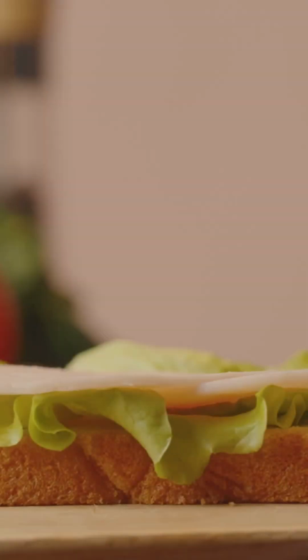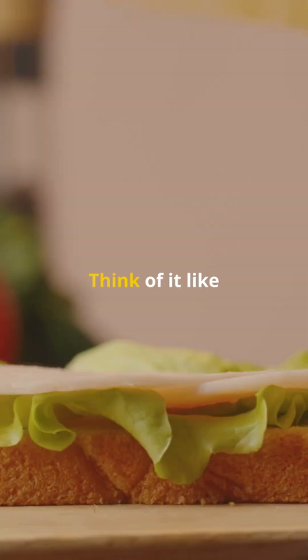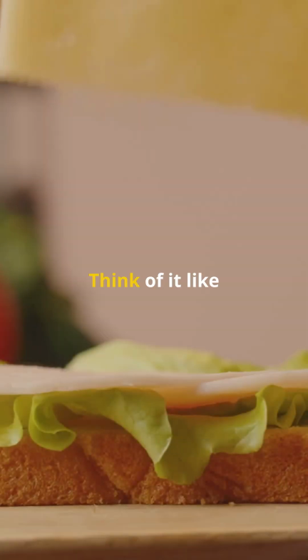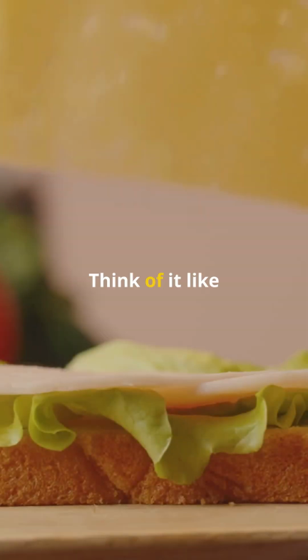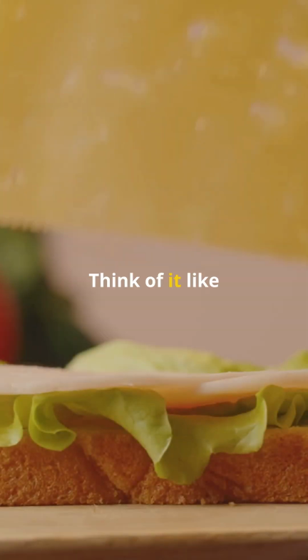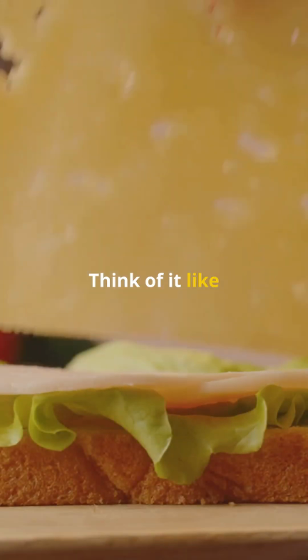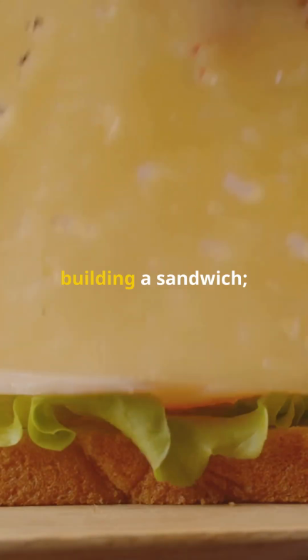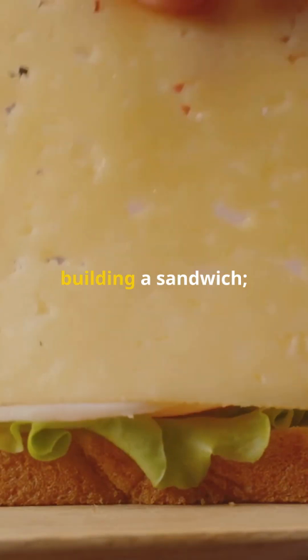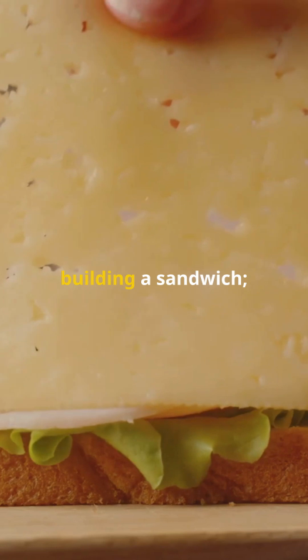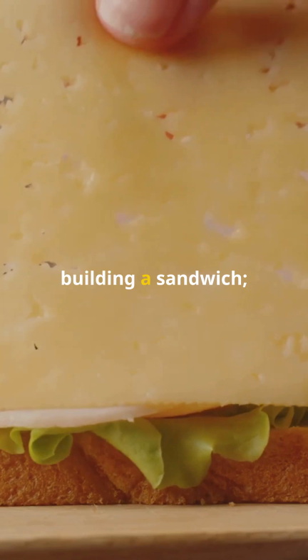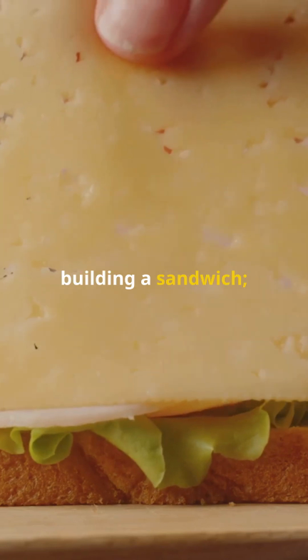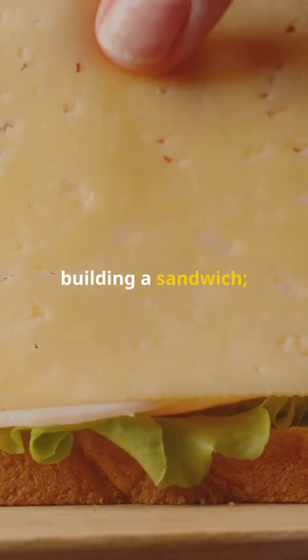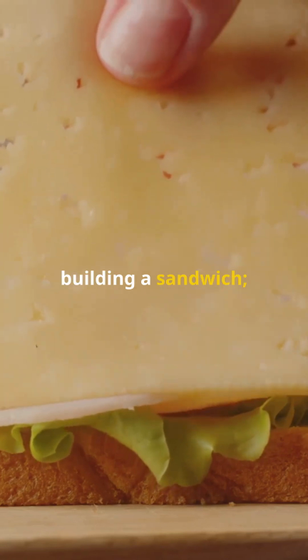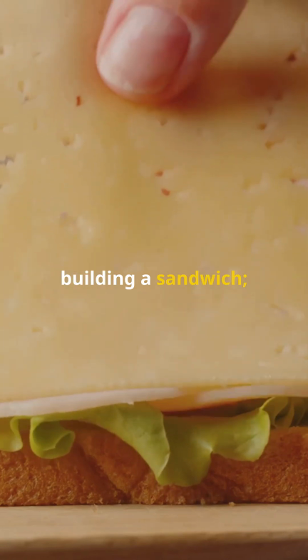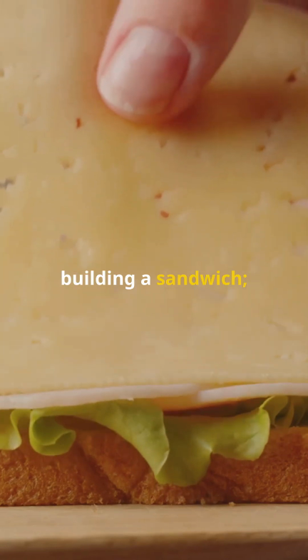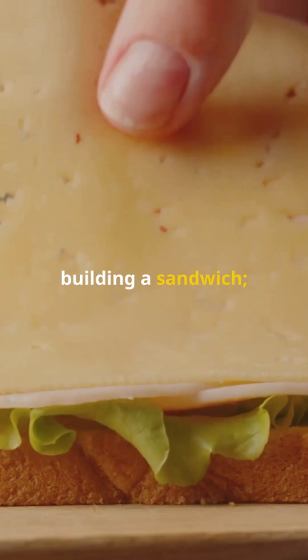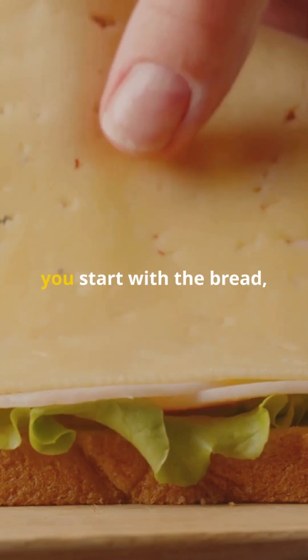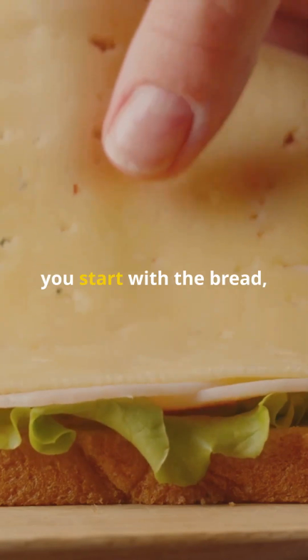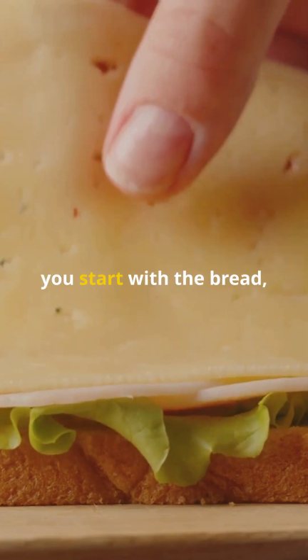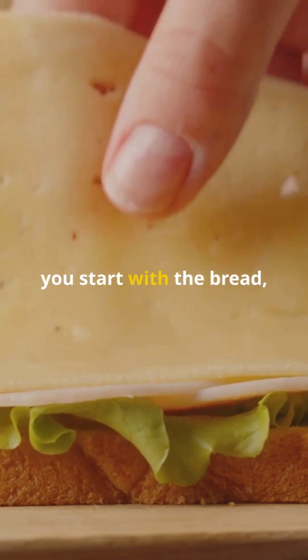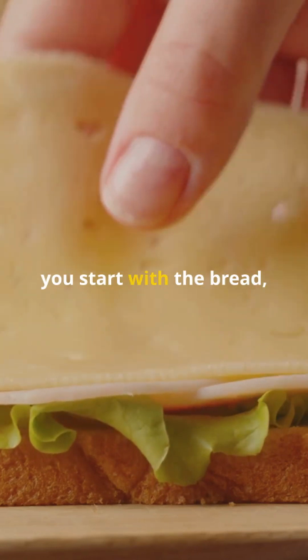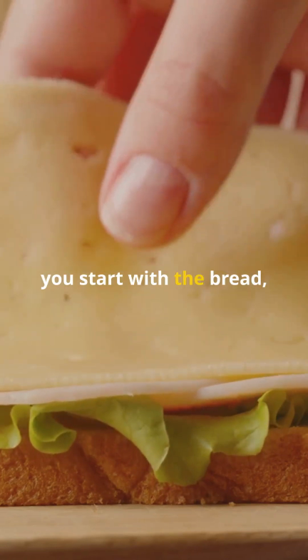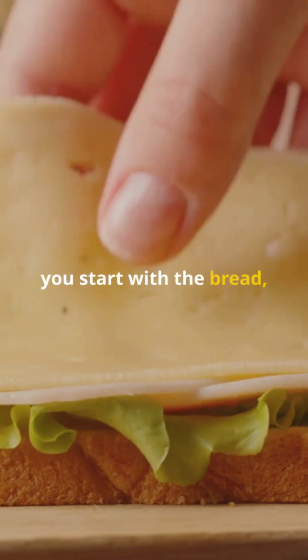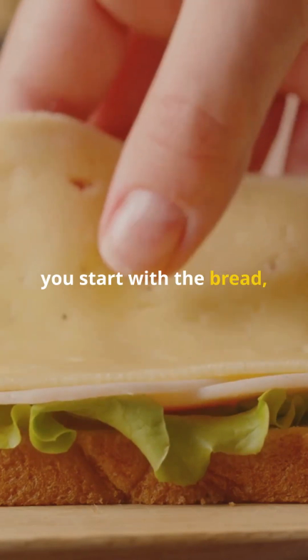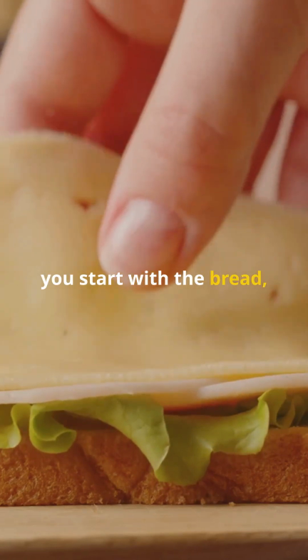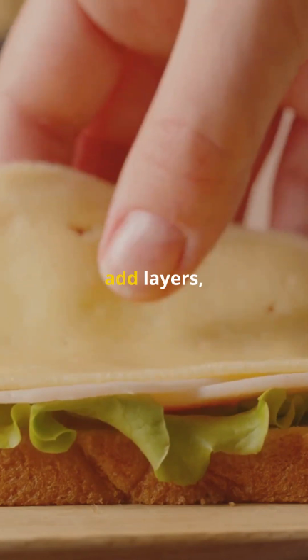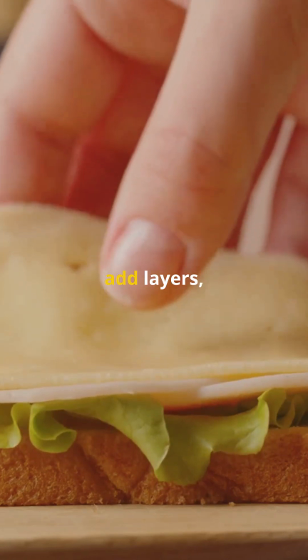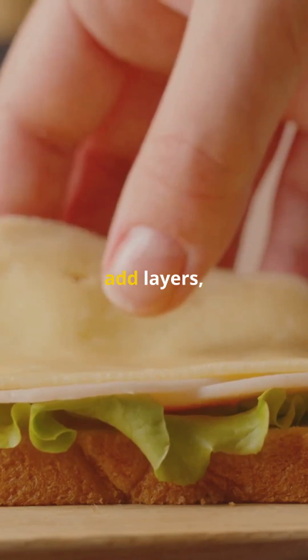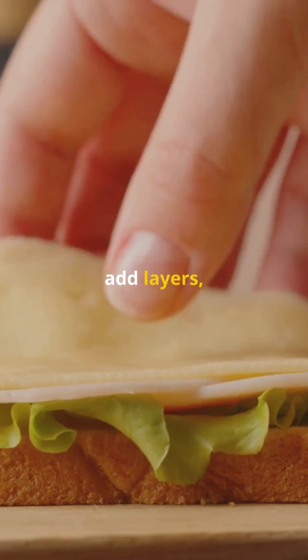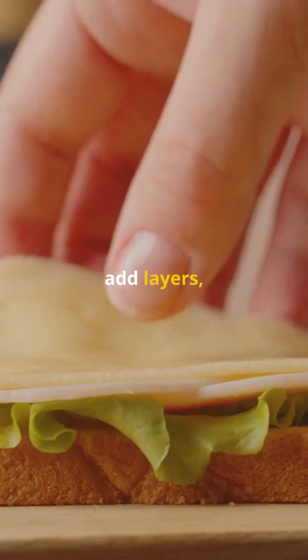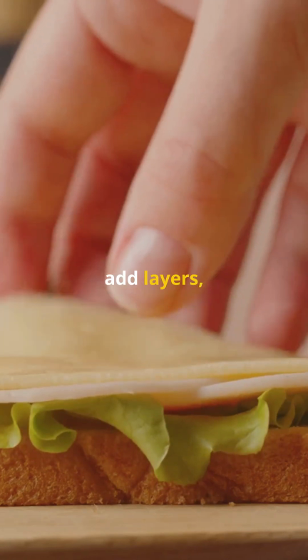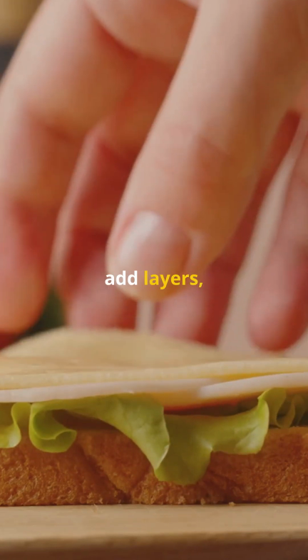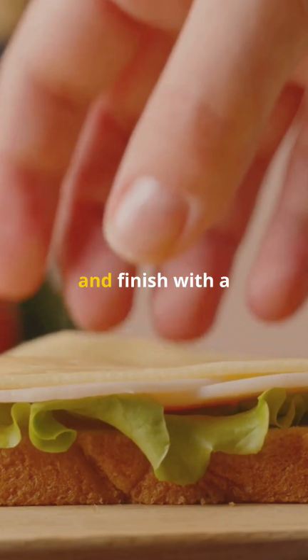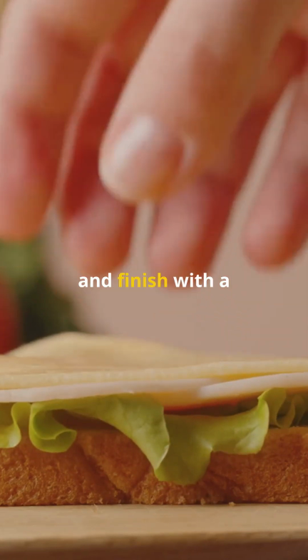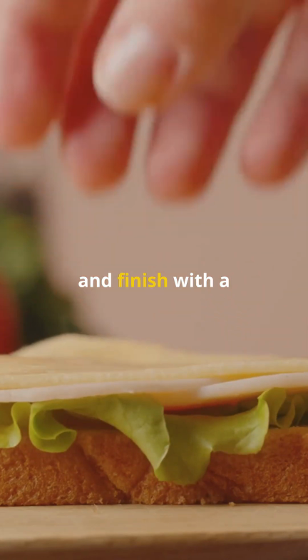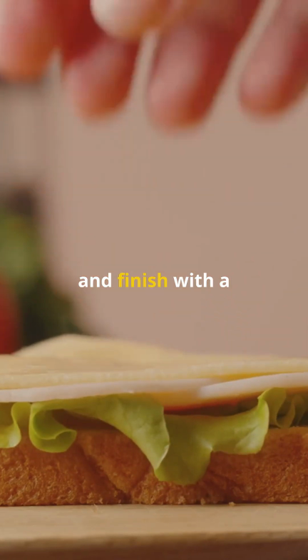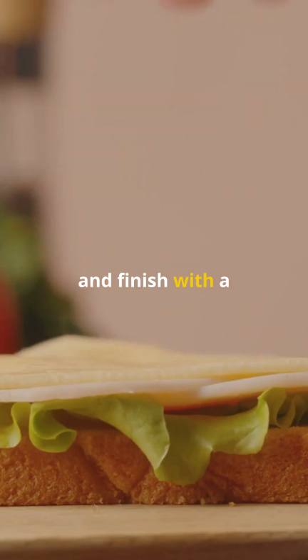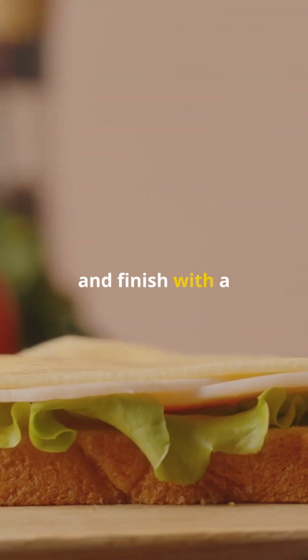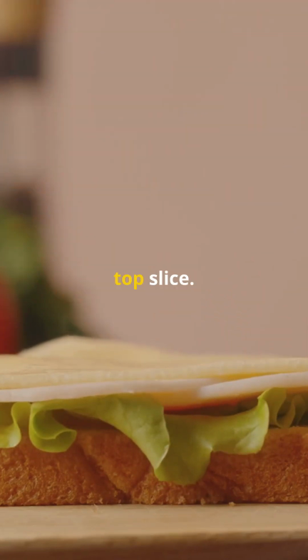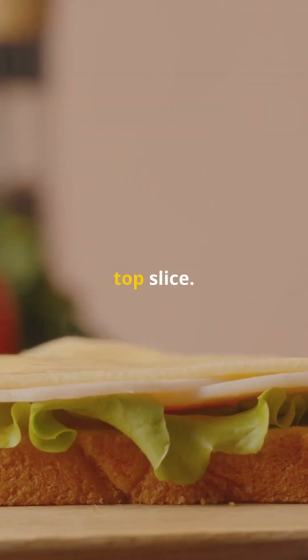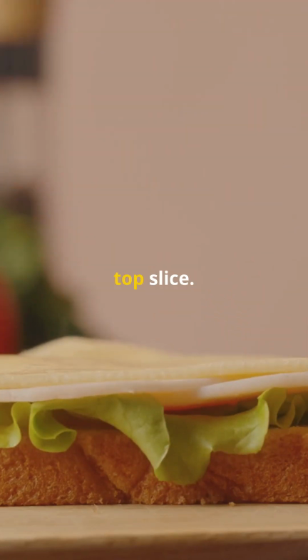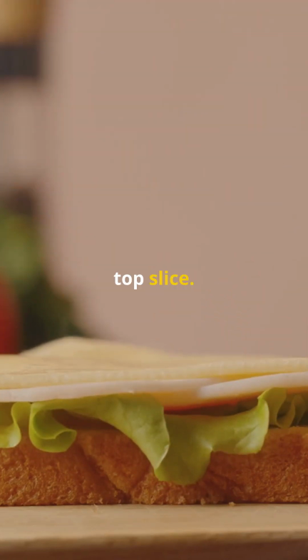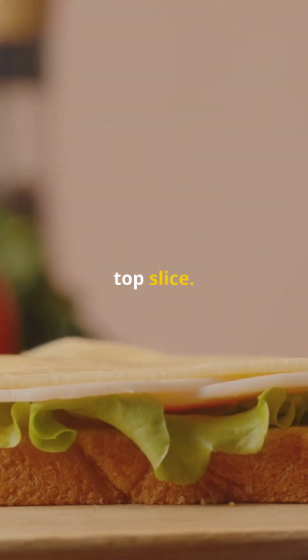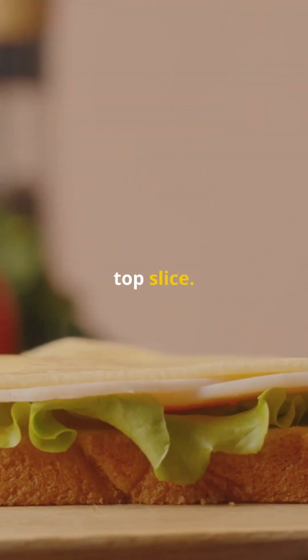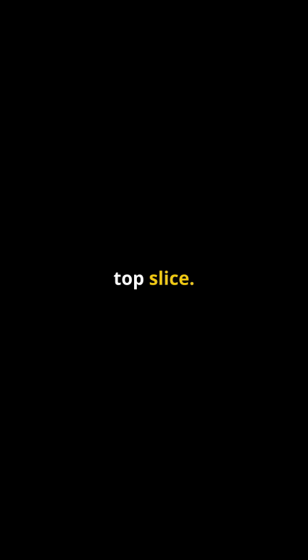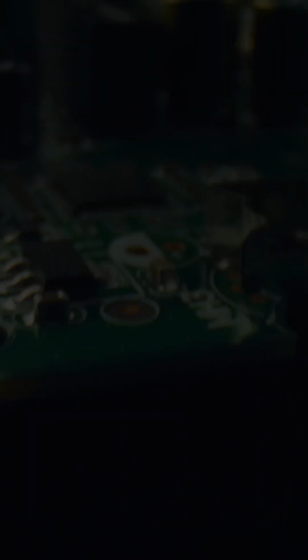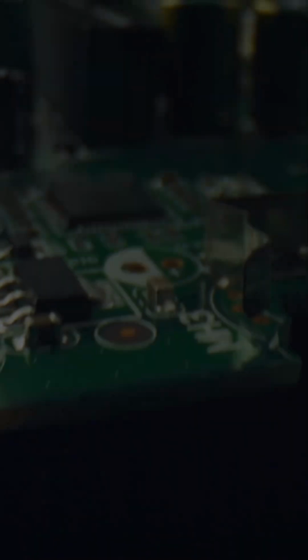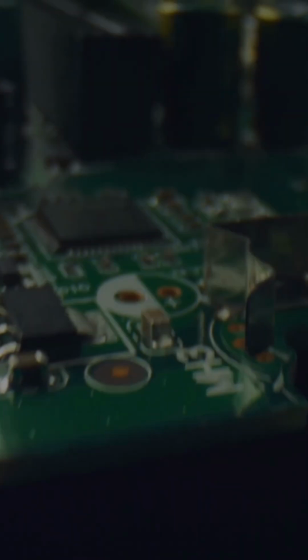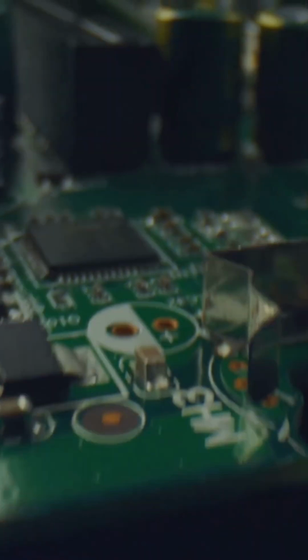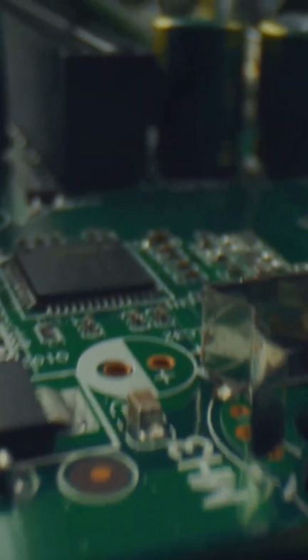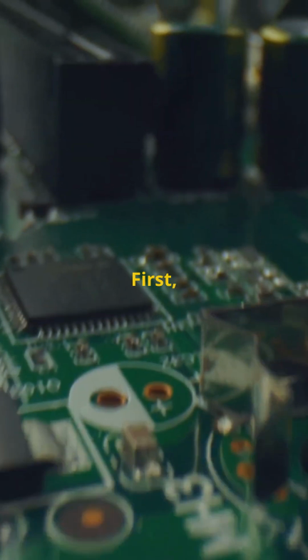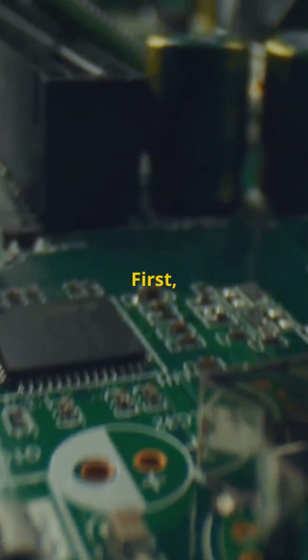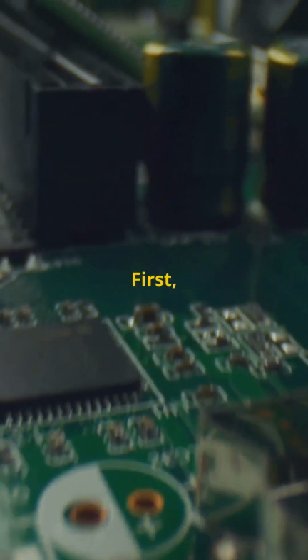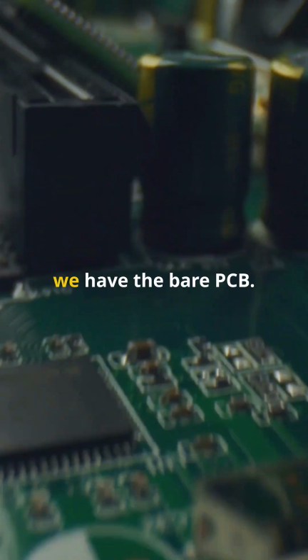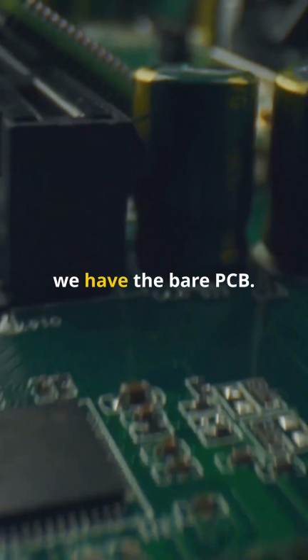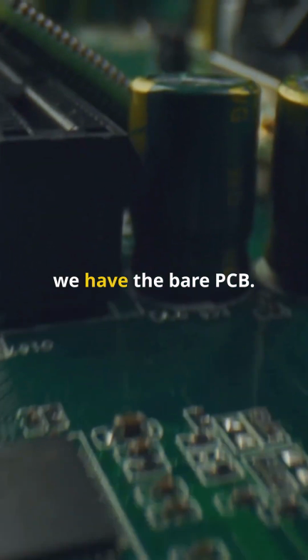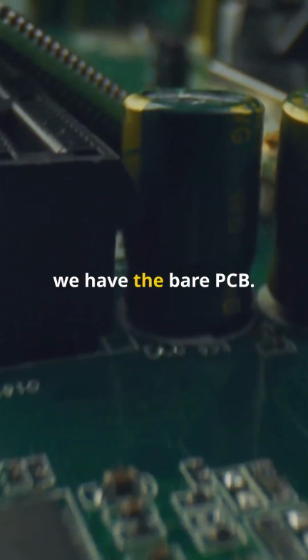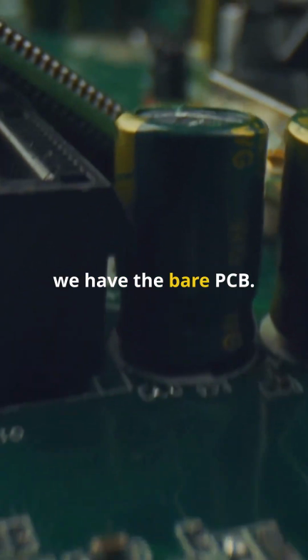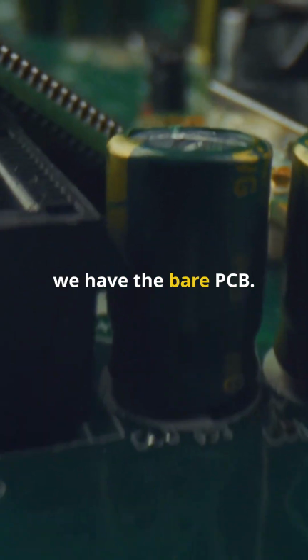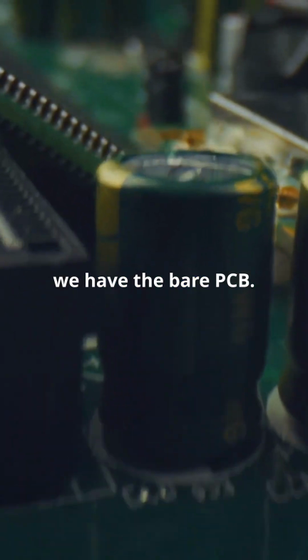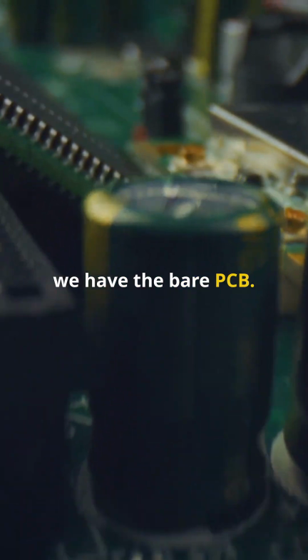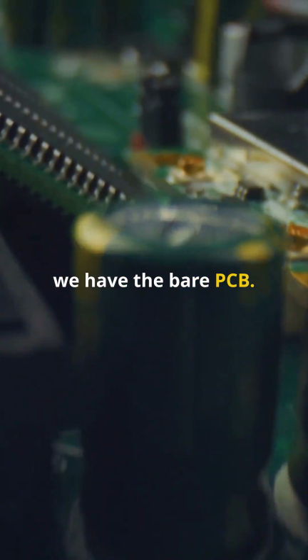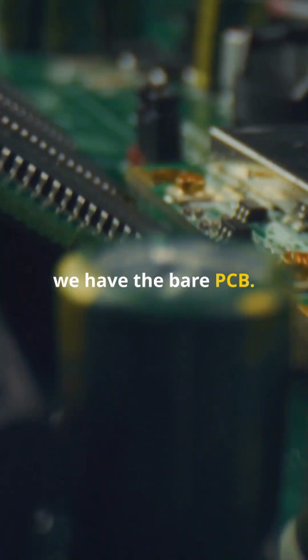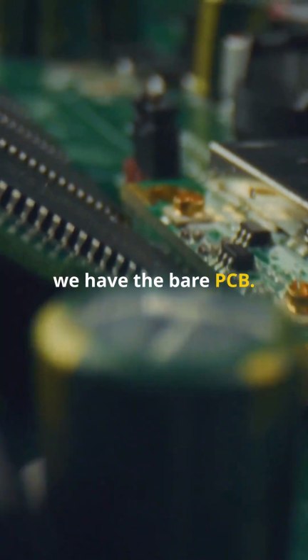Think of it like building a sandwich. You start with the bread, add layers, and finish with a top slice. First, we have the bare PCB.